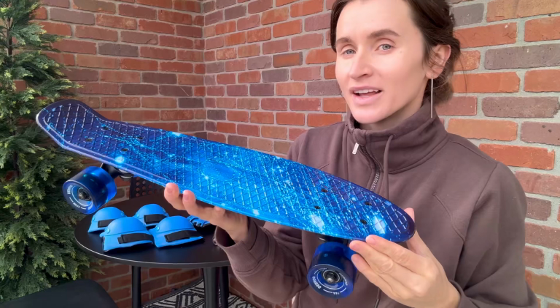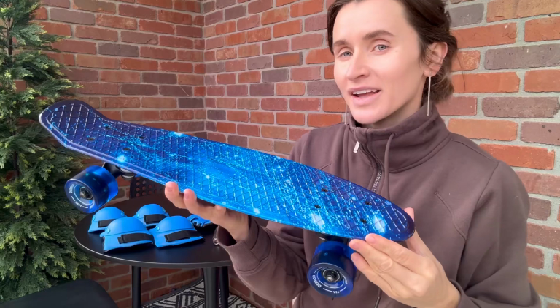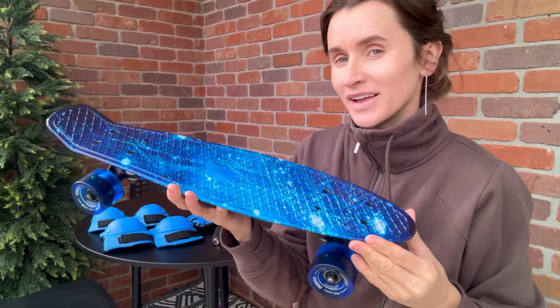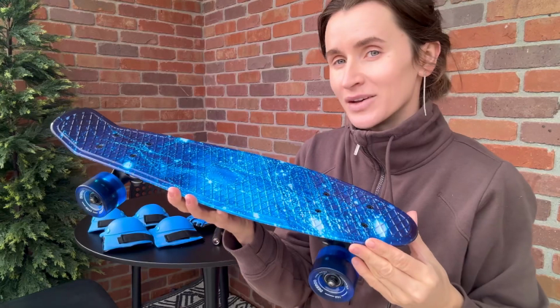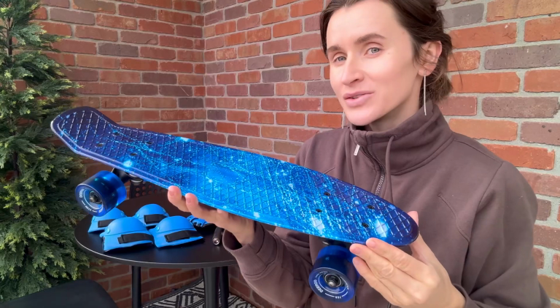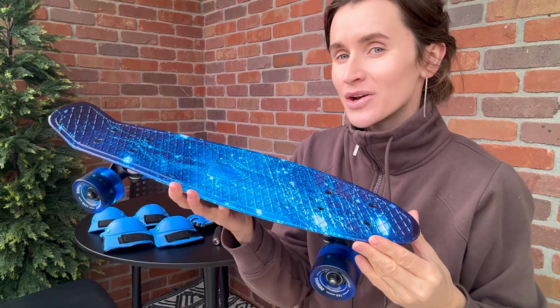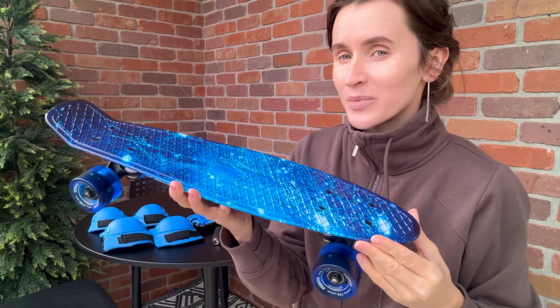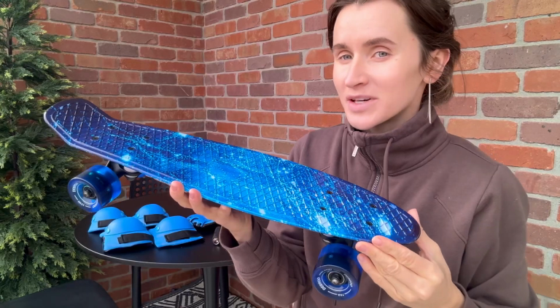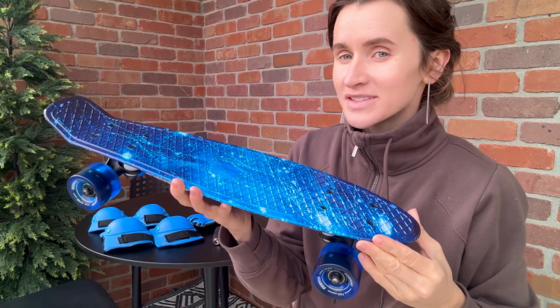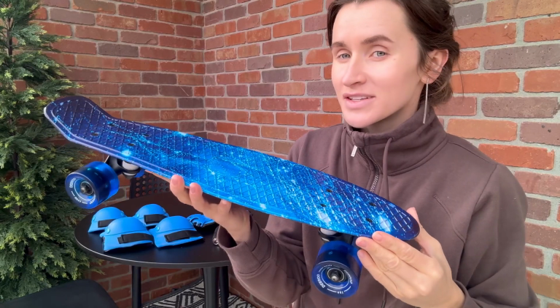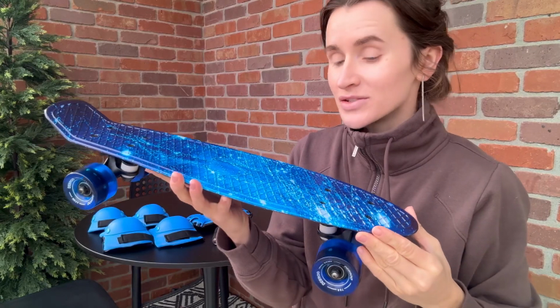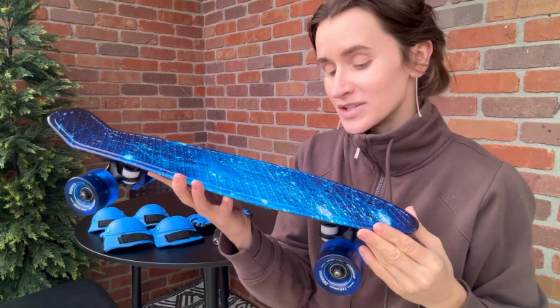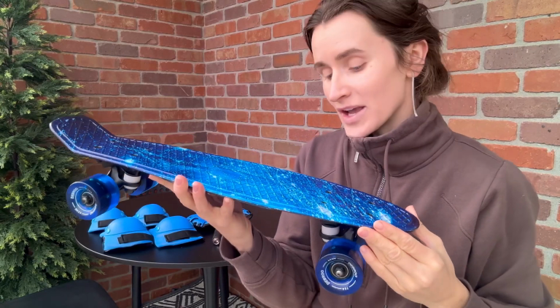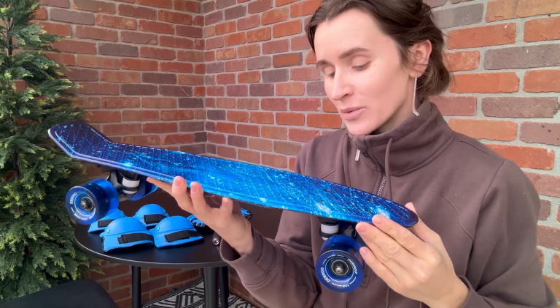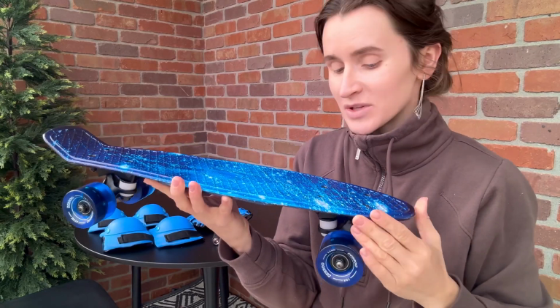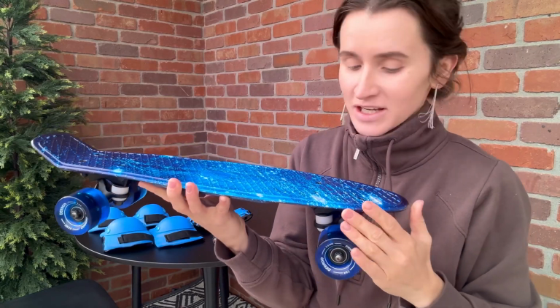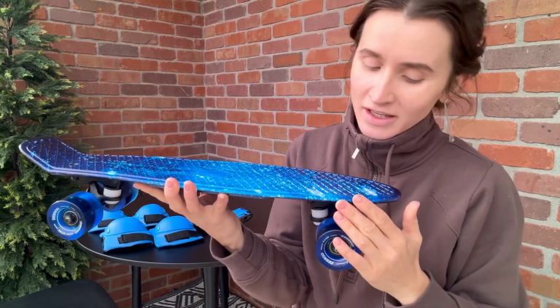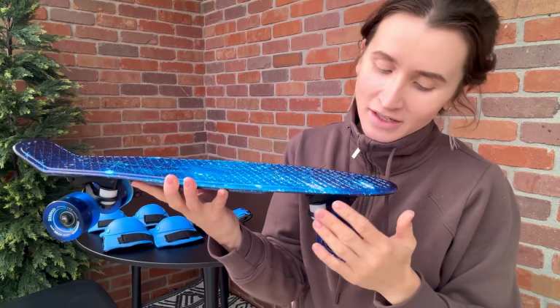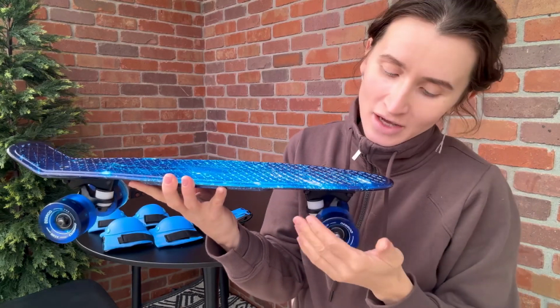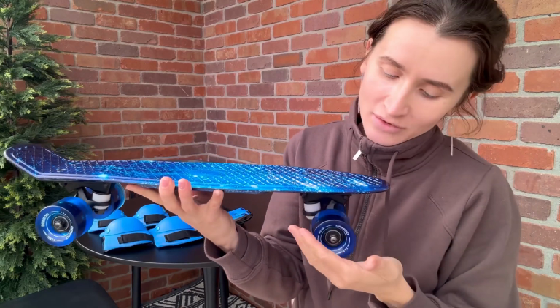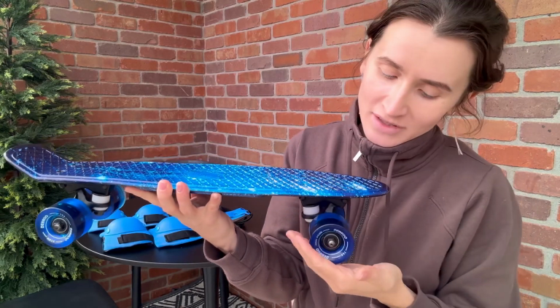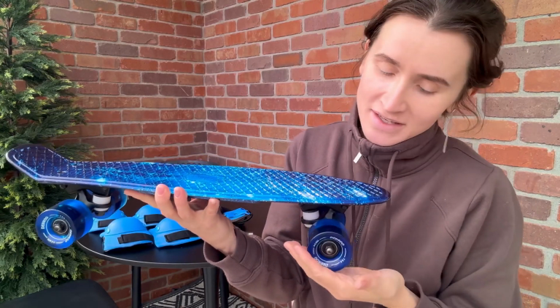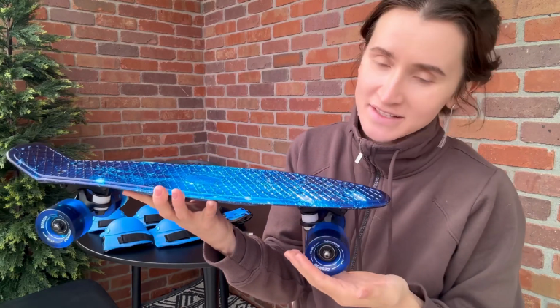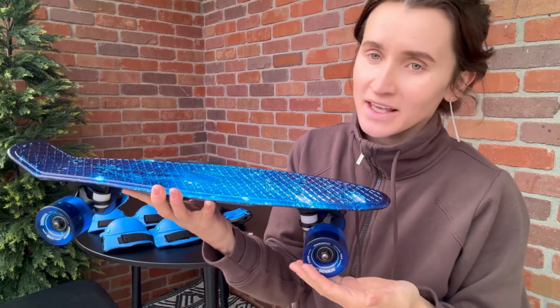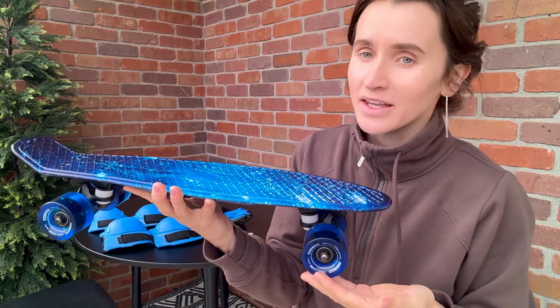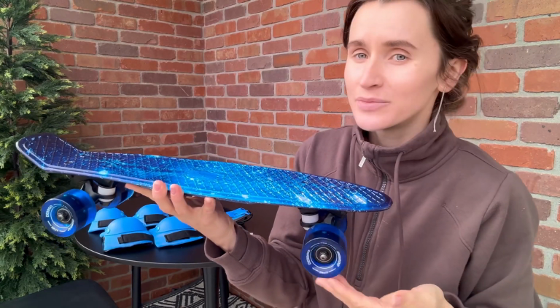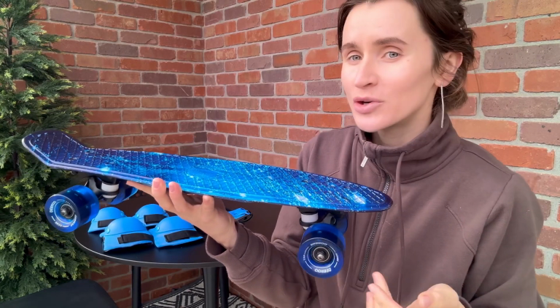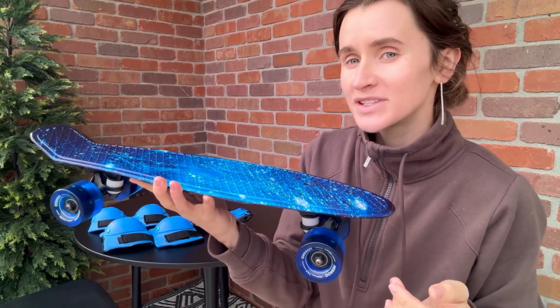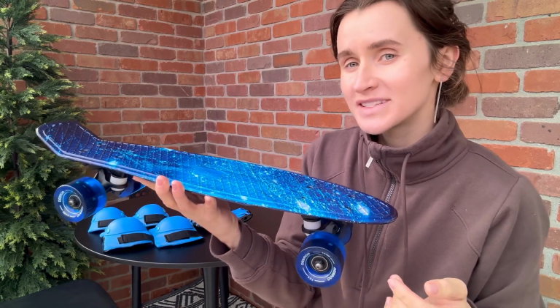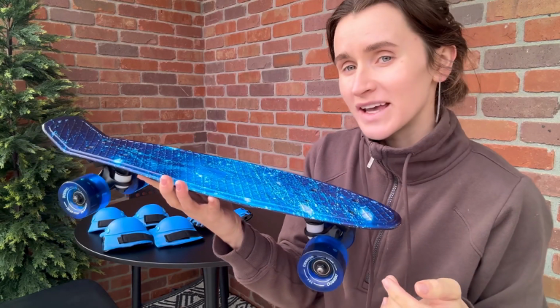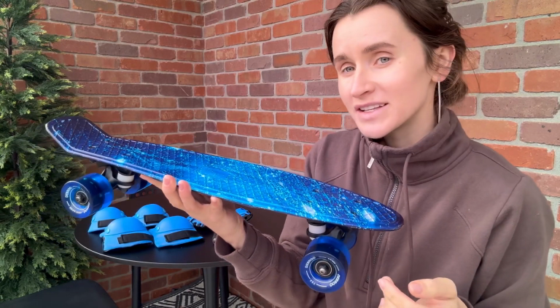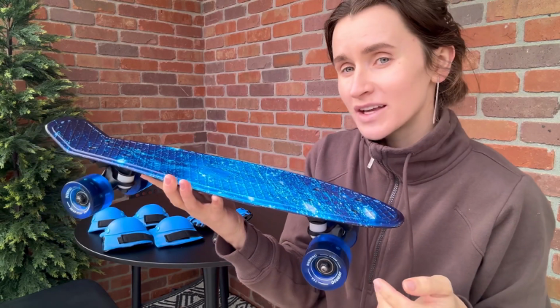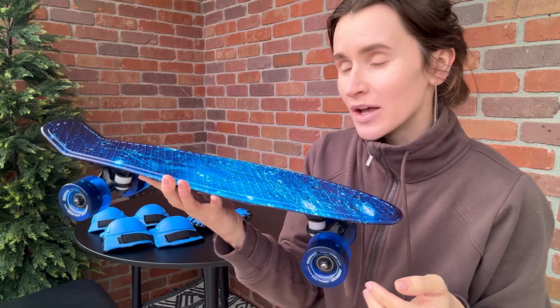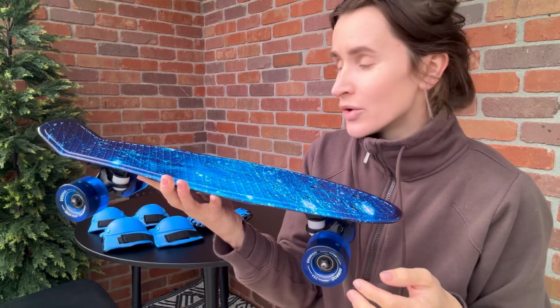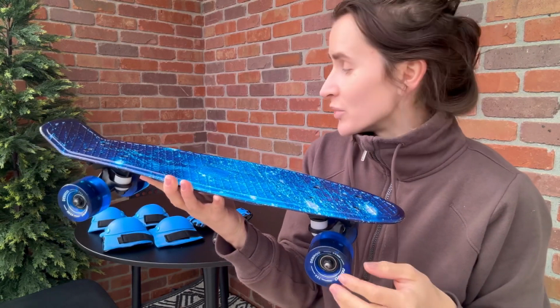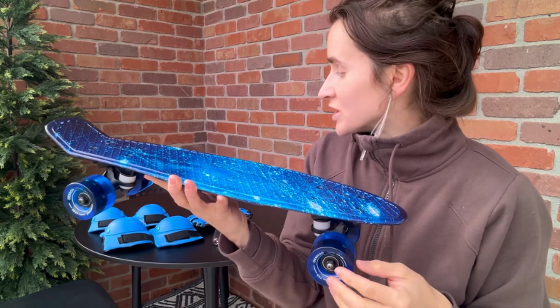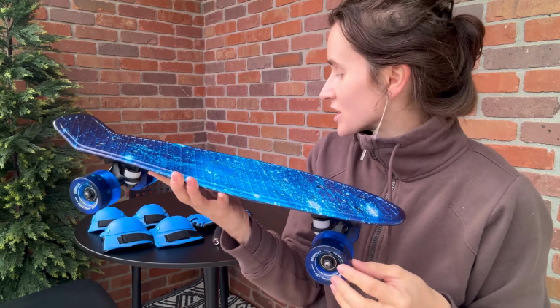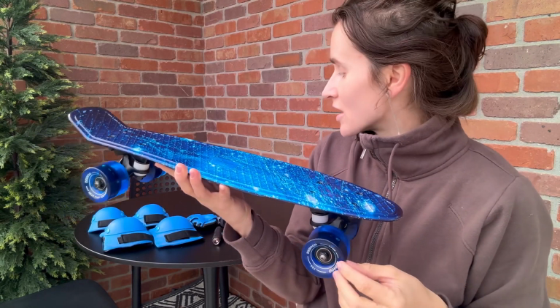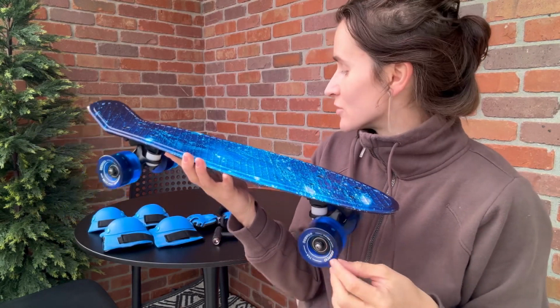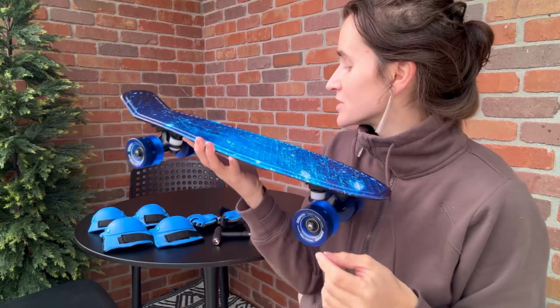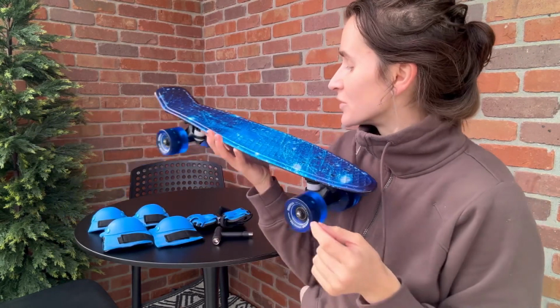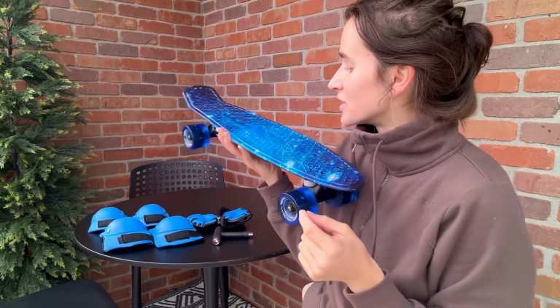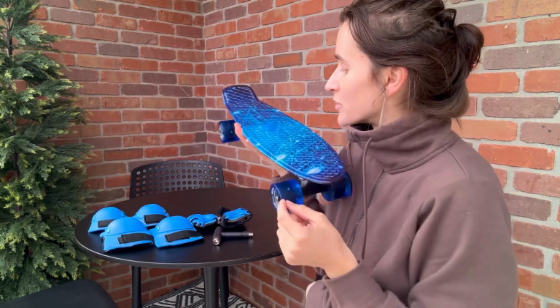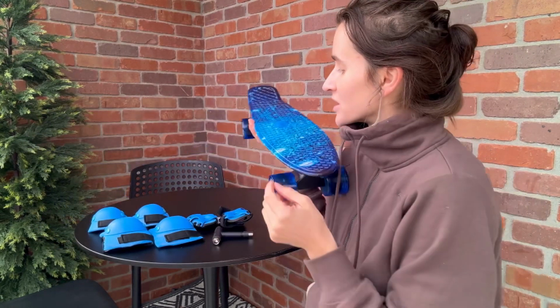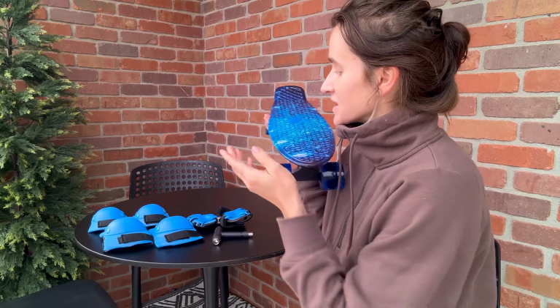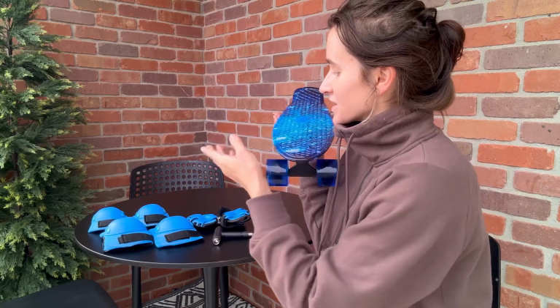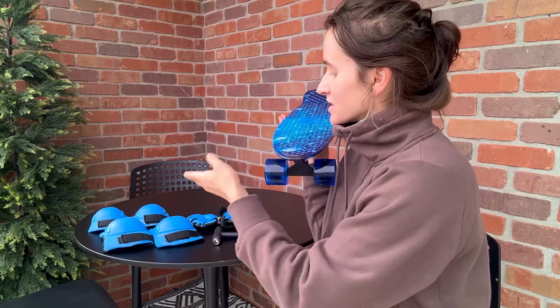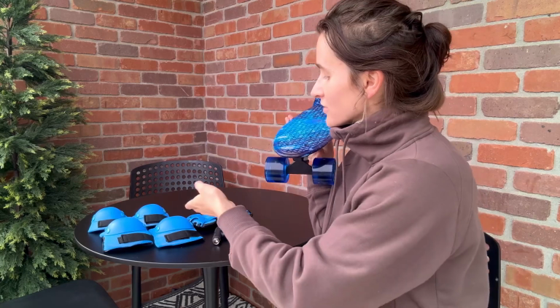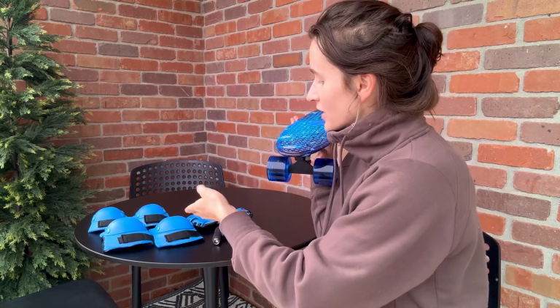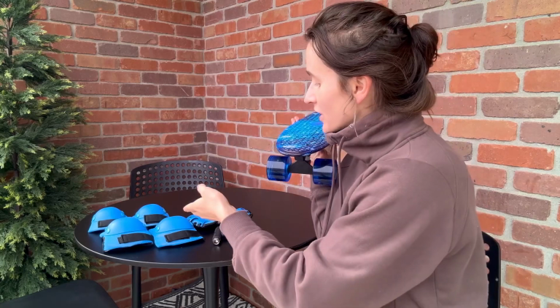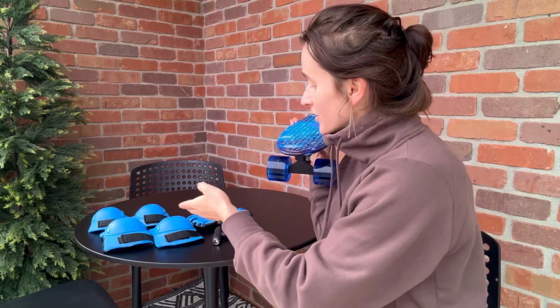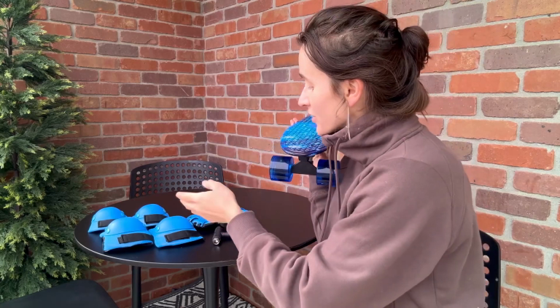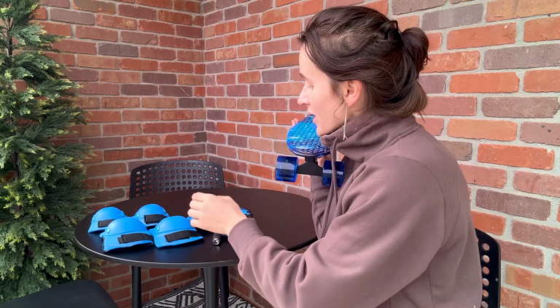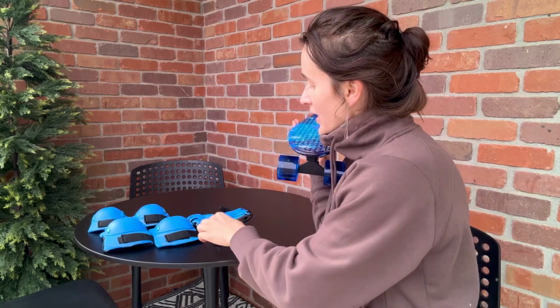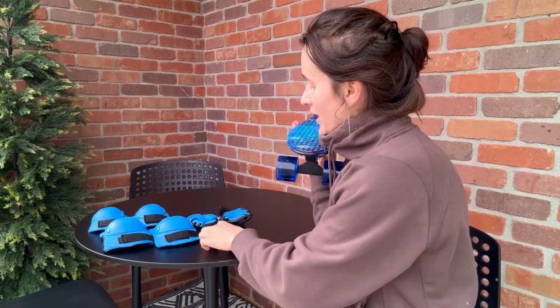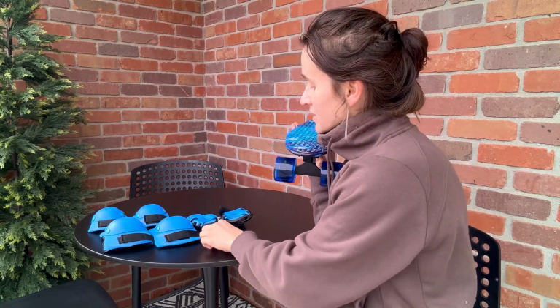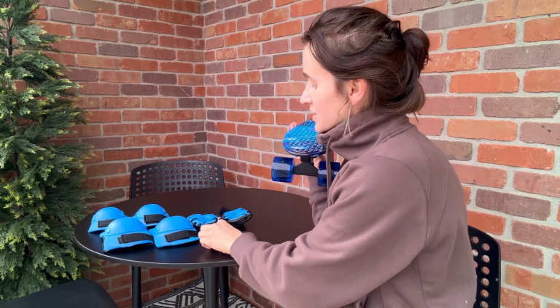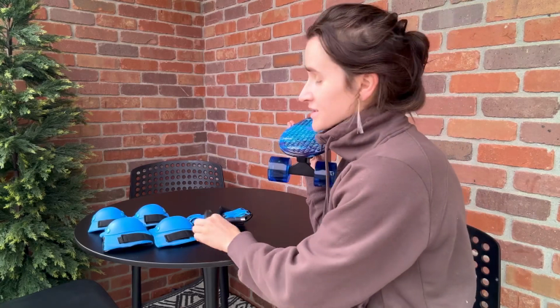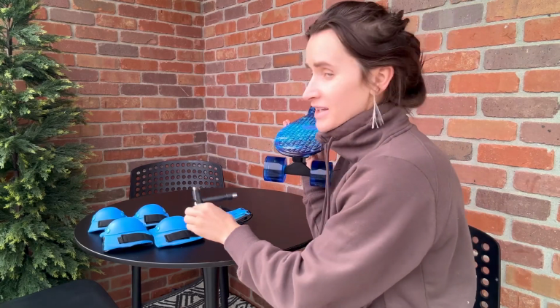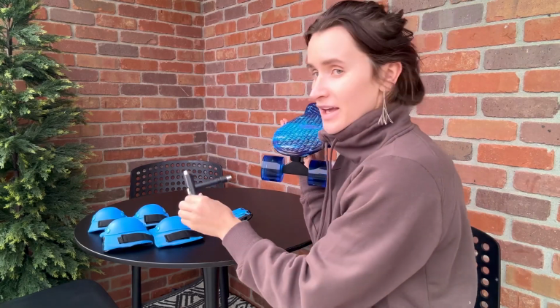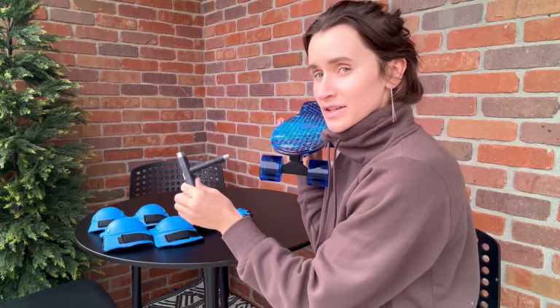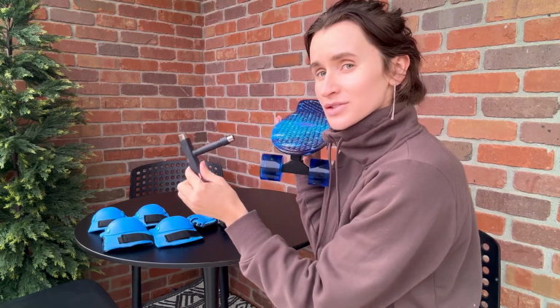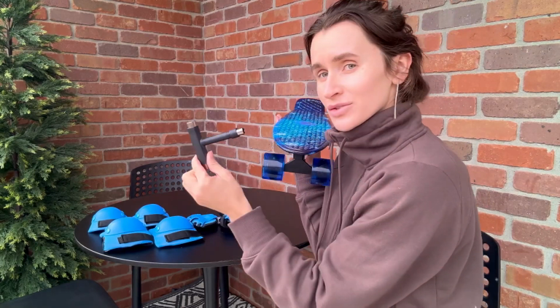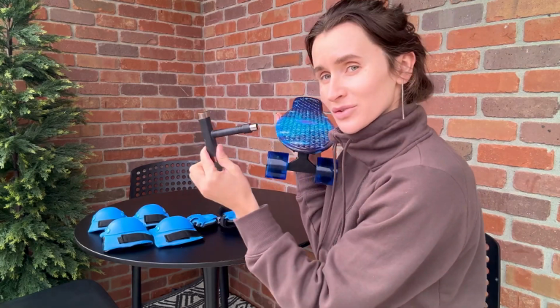Hello shoppers! Today we're checking out this skateboard set which comes with protective gear and a skate tool.